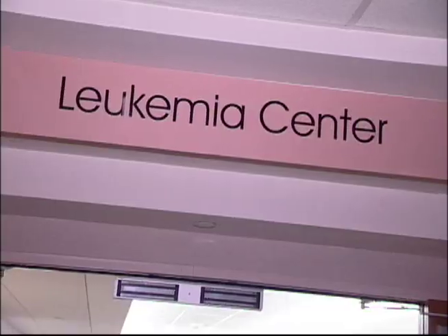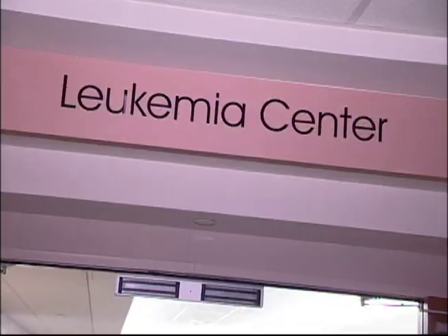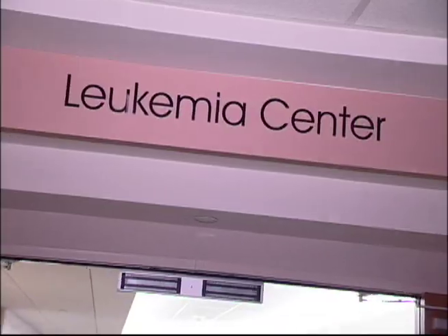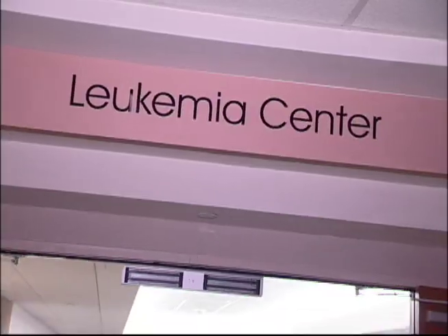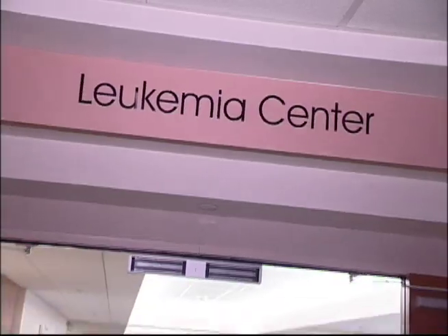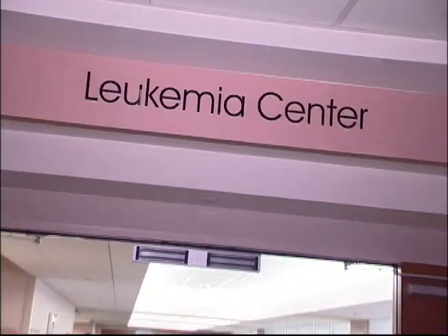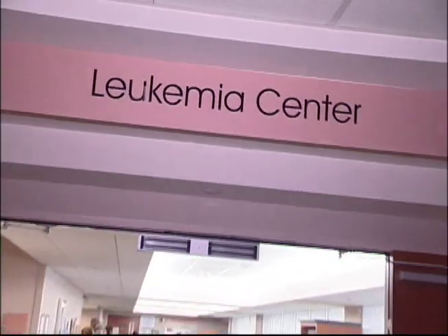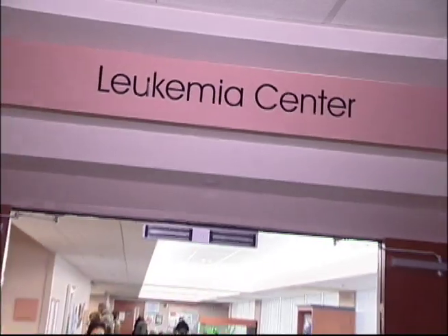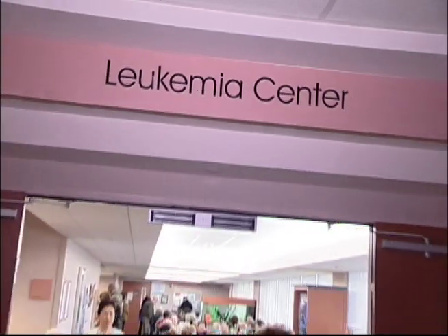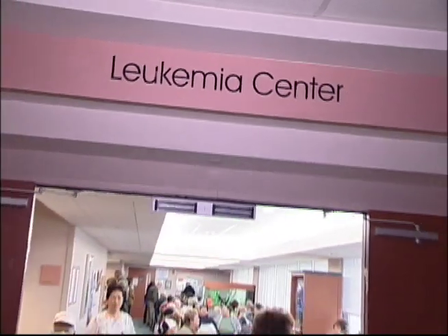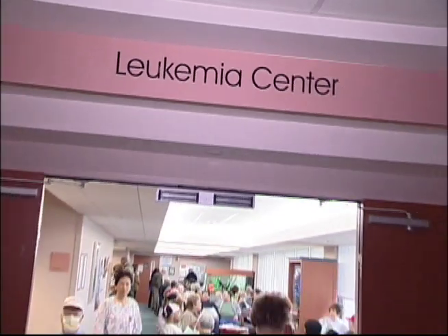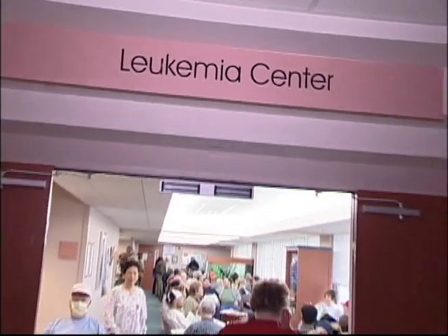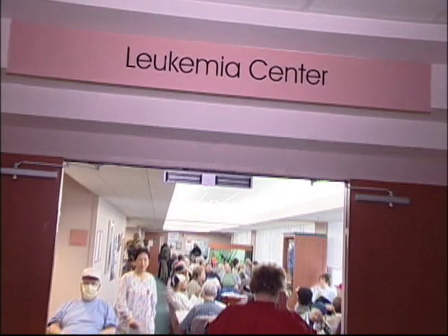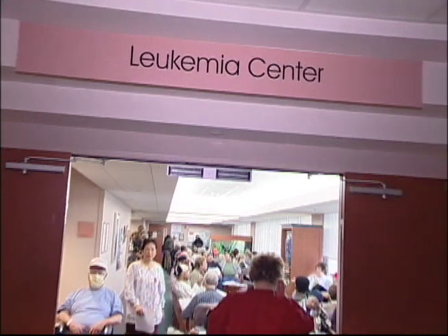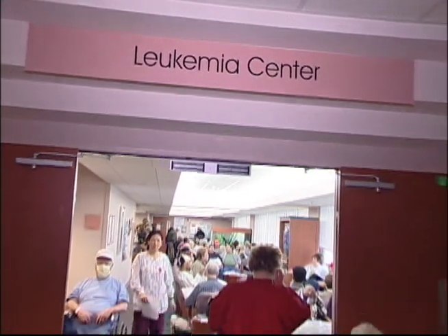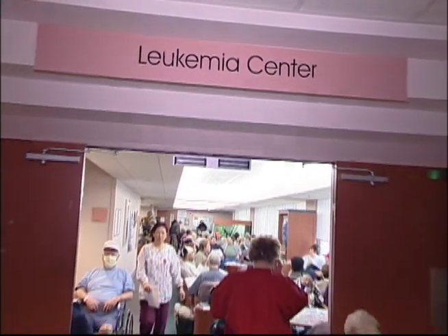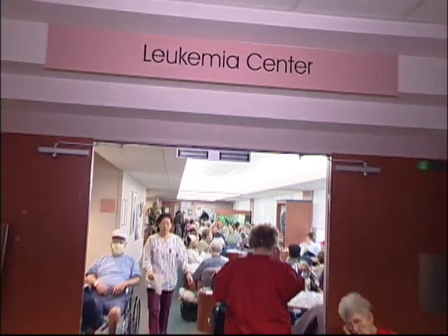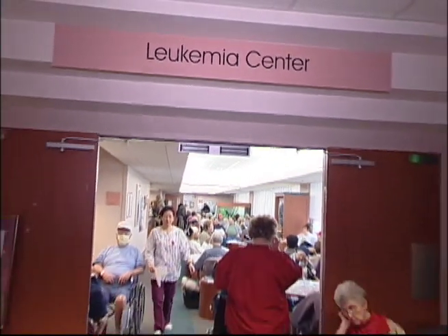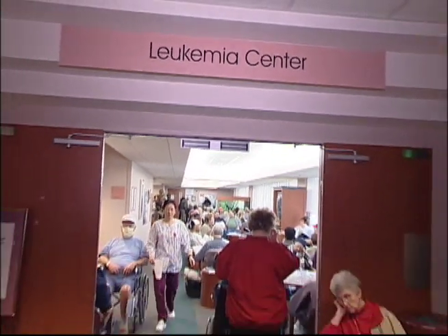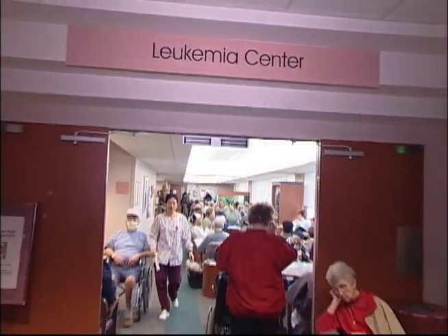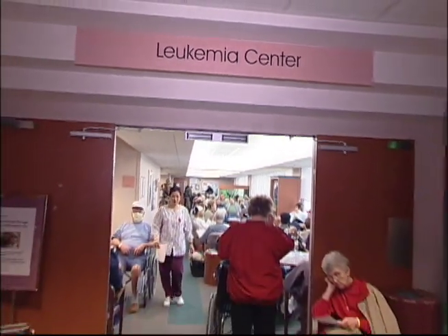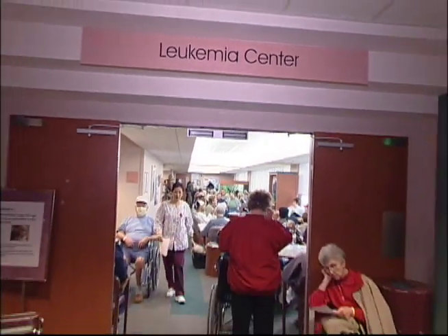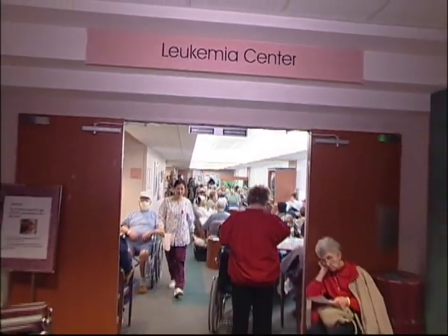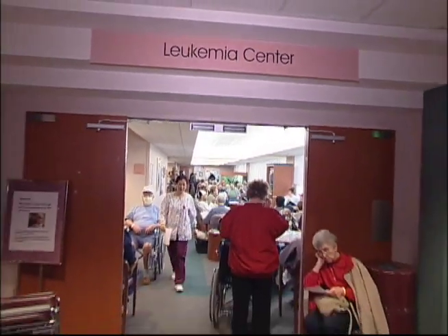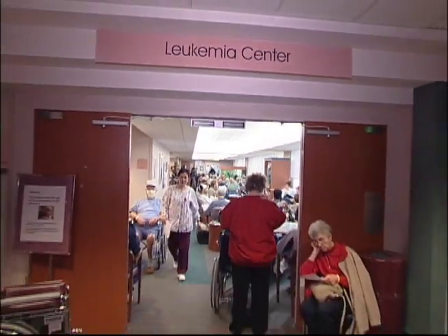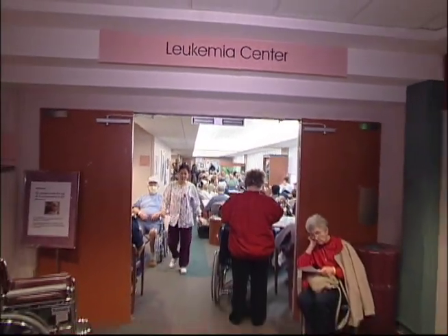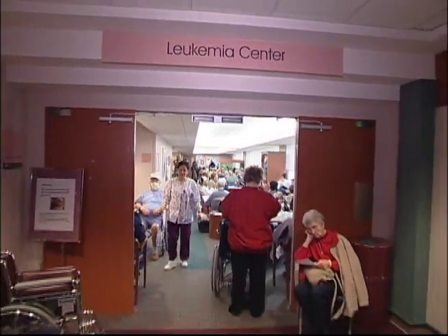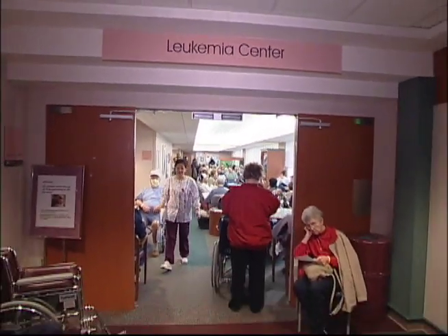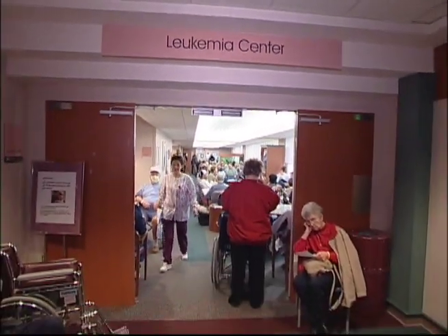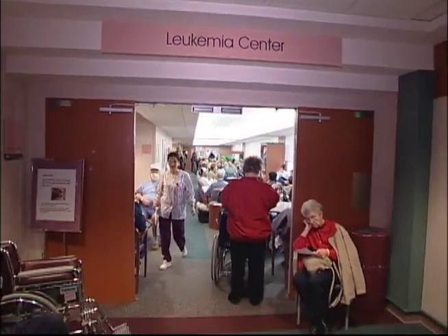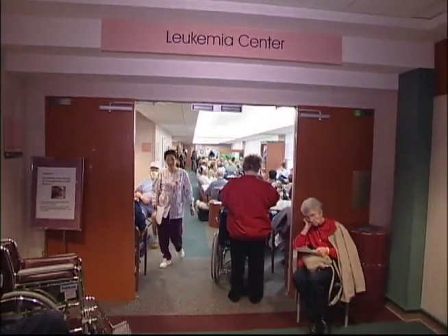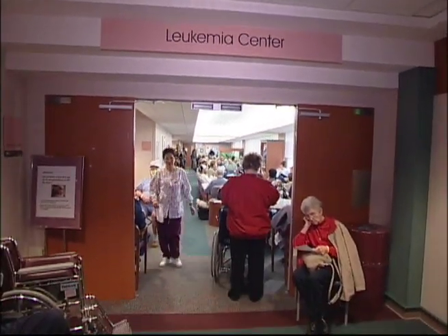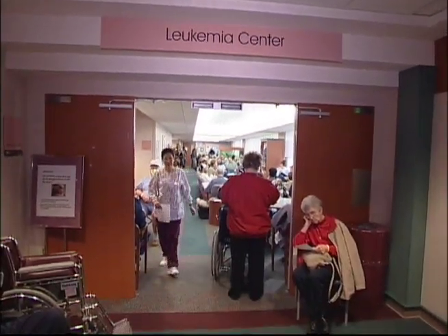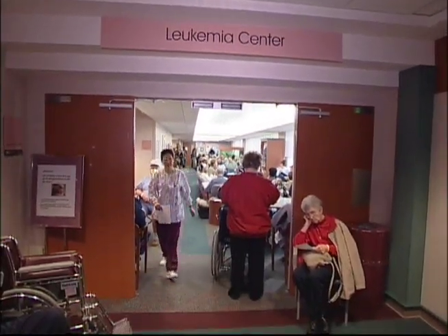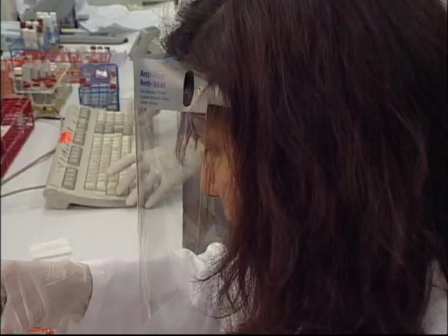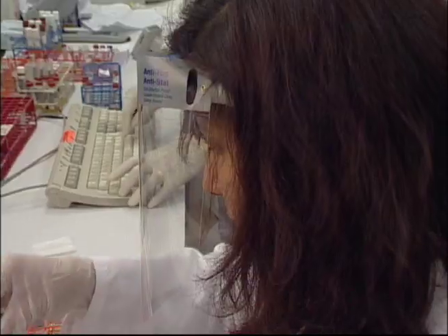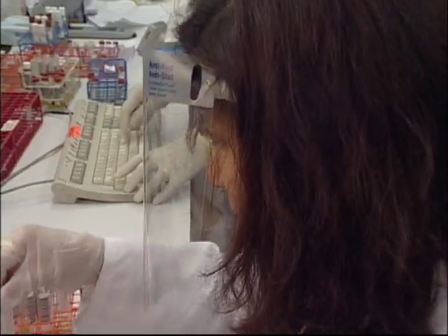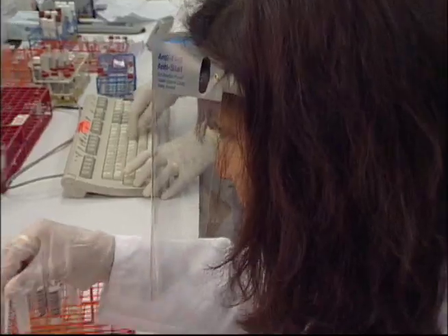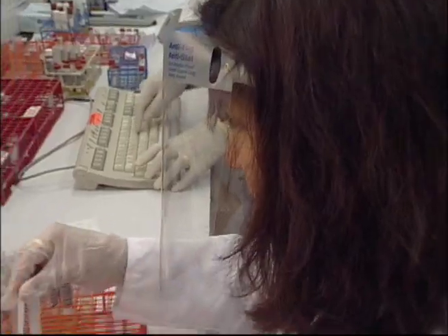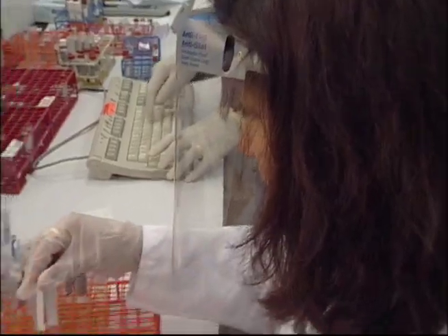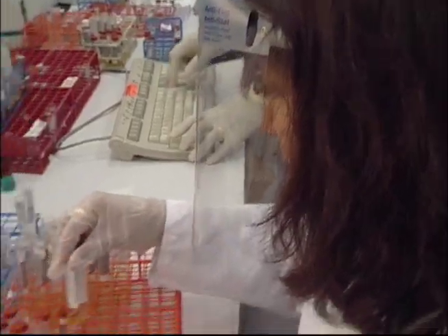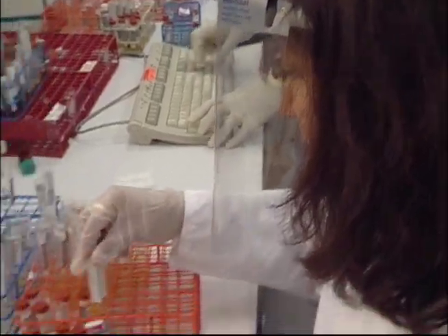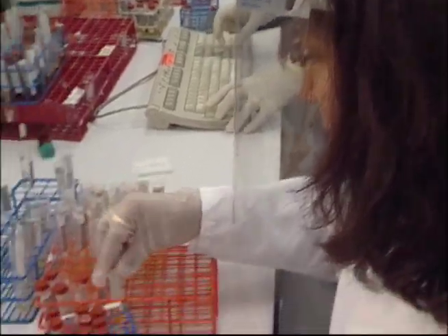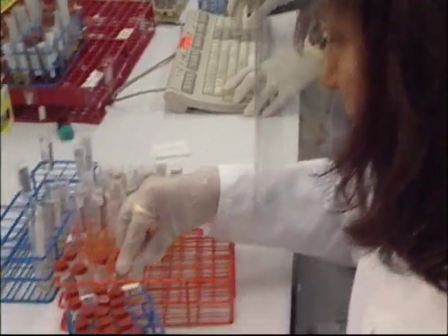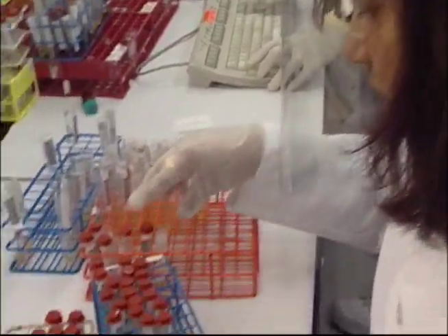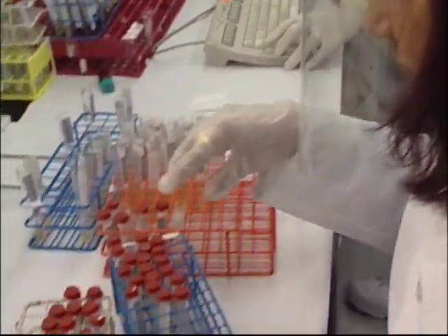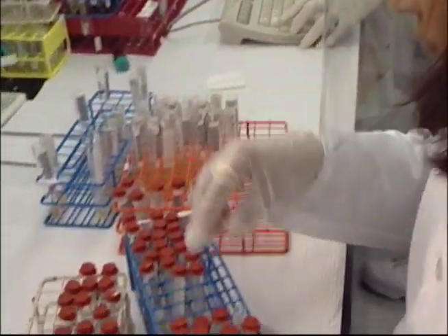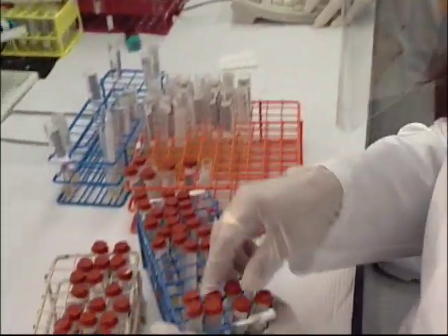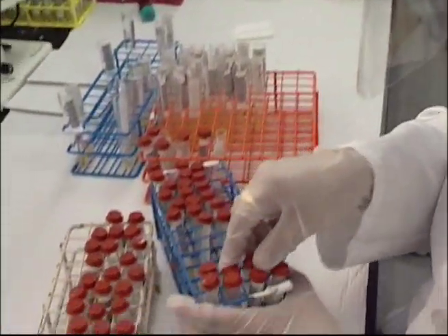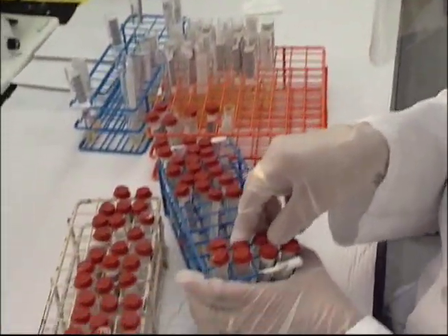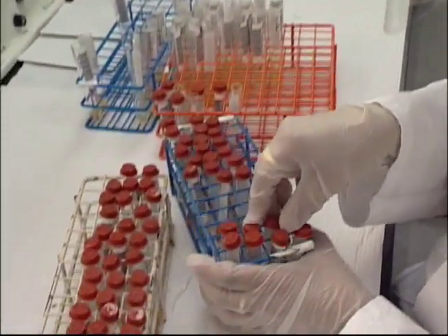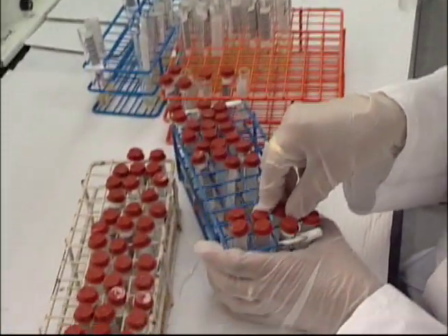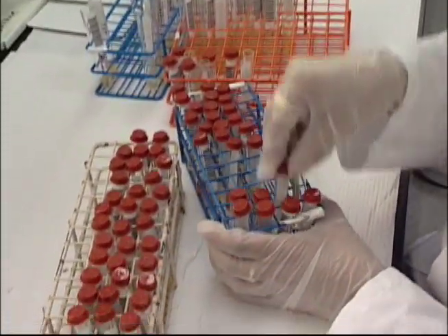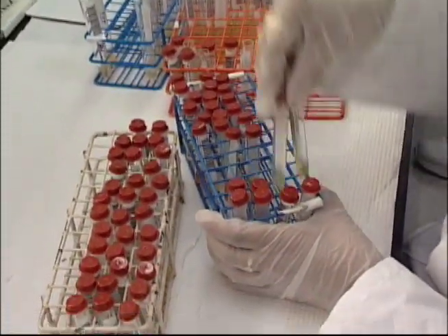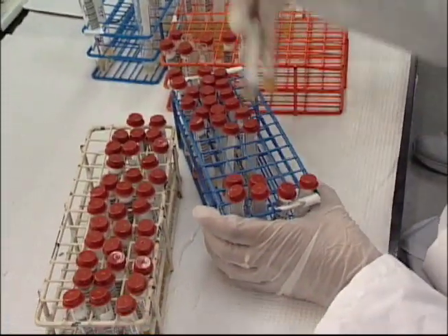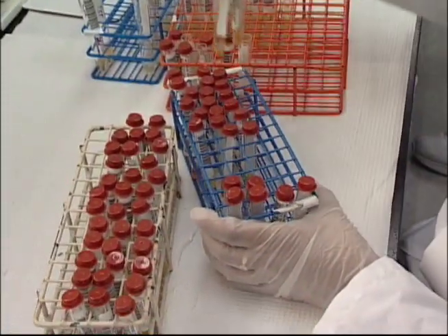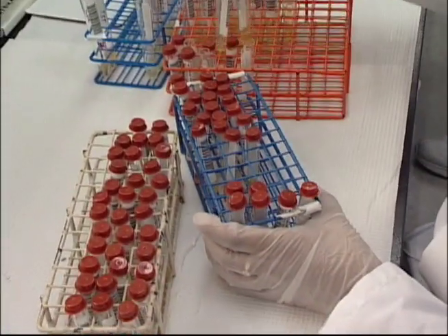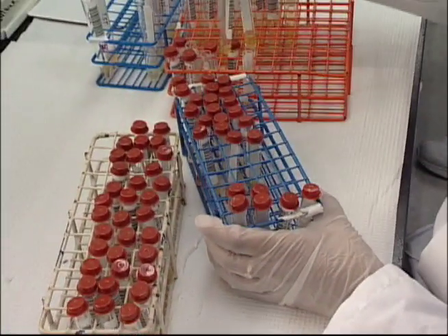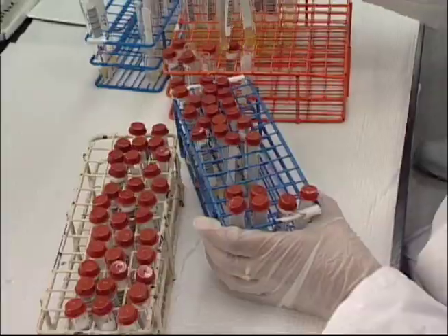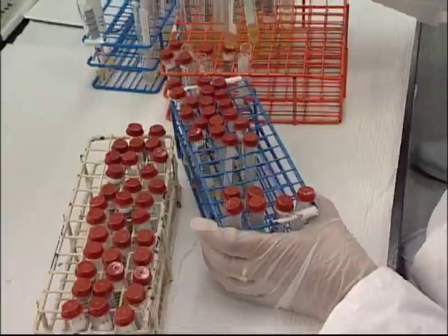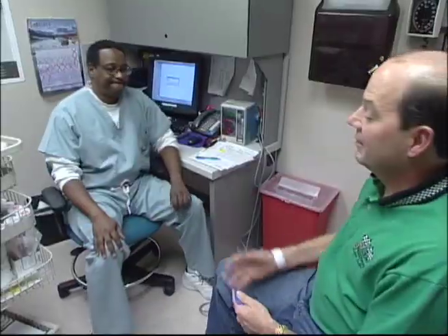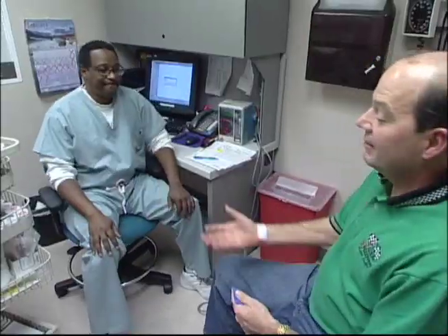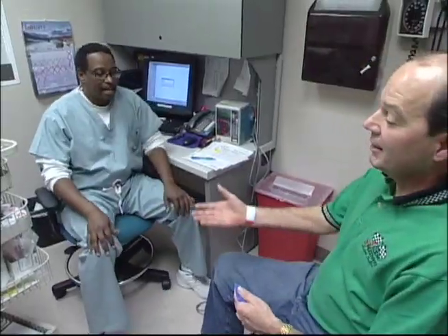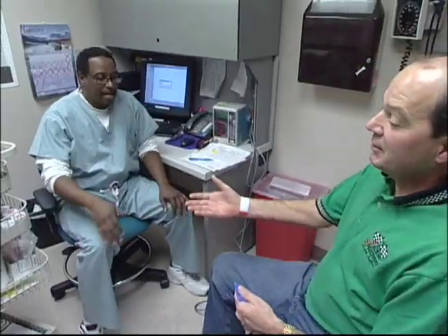Though the new test will not eliminate the need for biopsies altogether, it may reduce their number and make life easier for cancer patients.